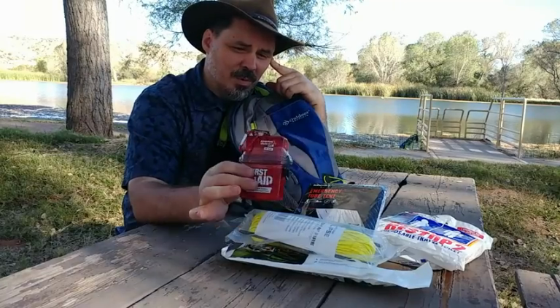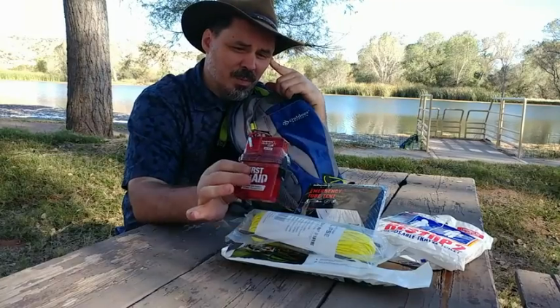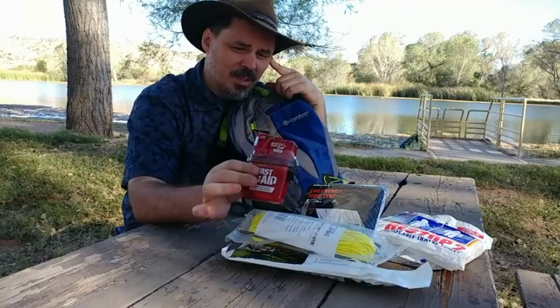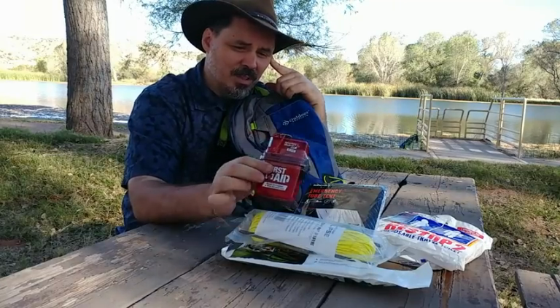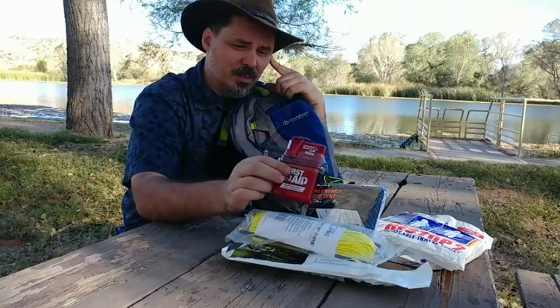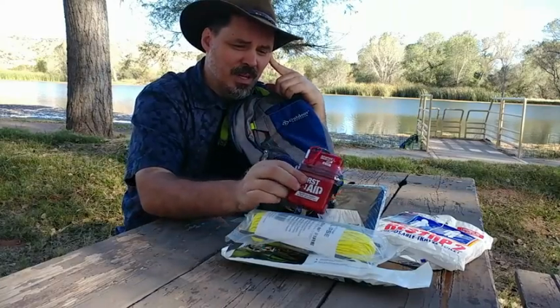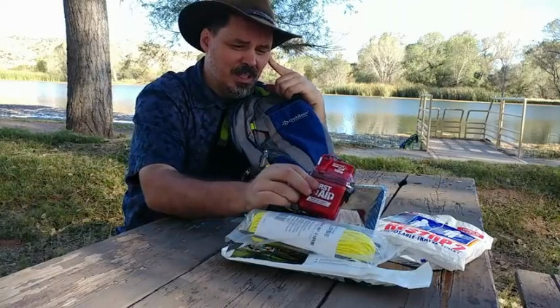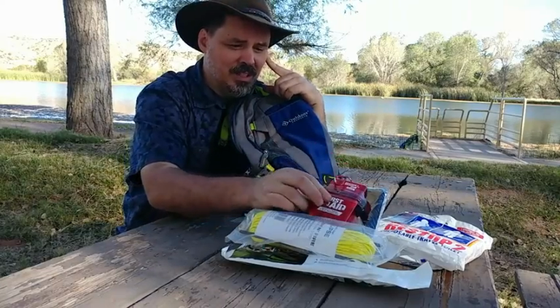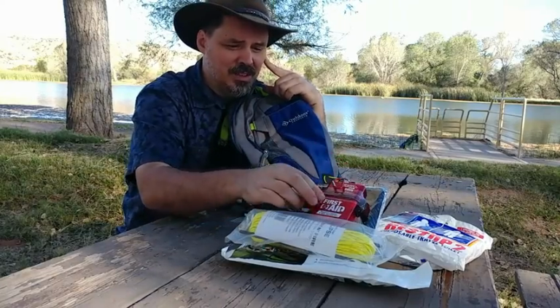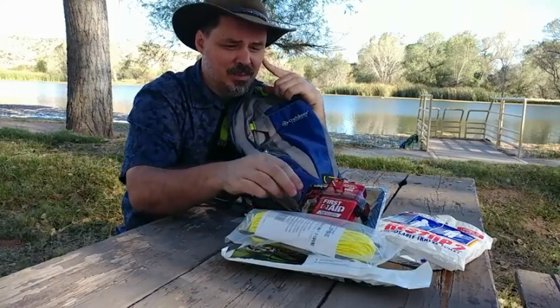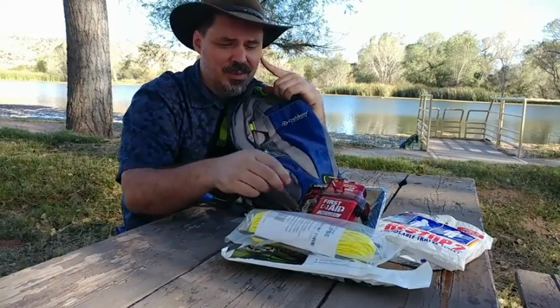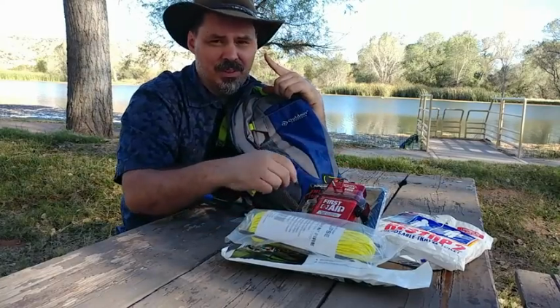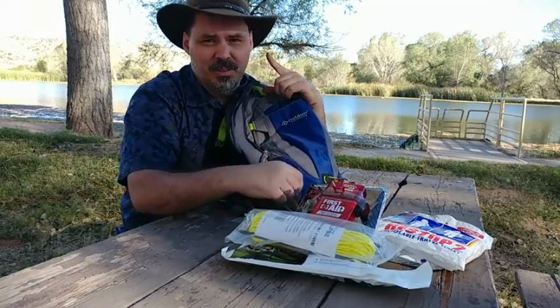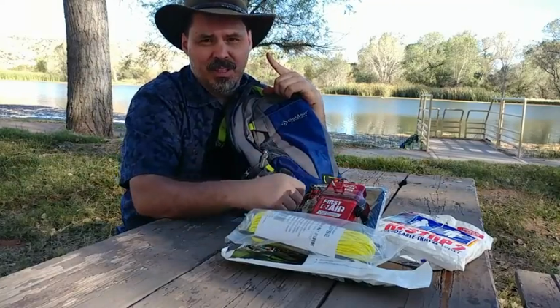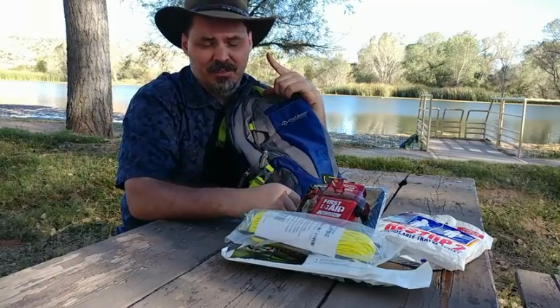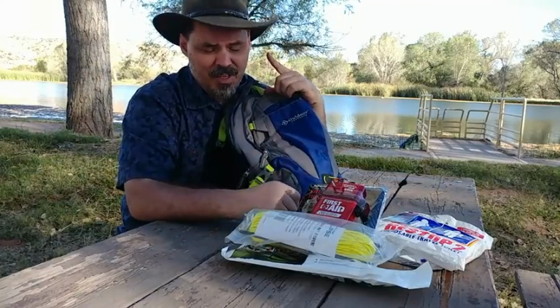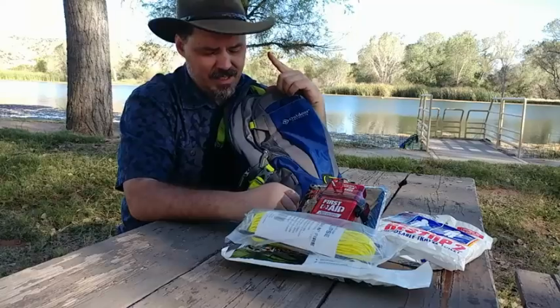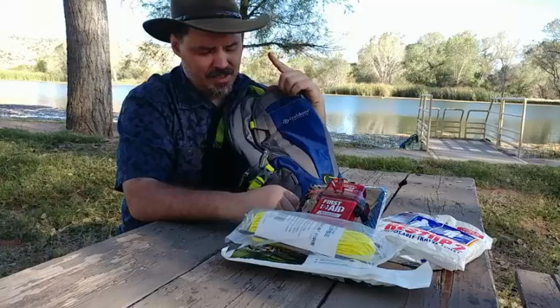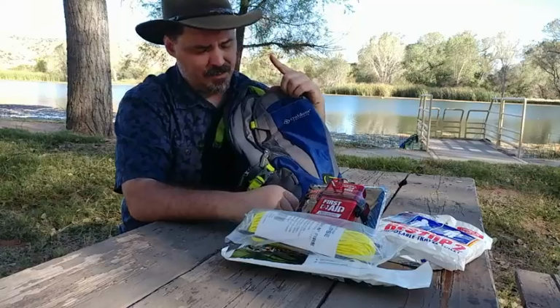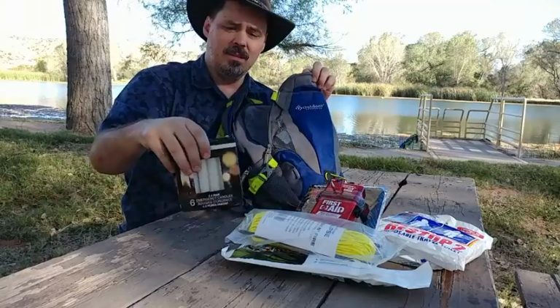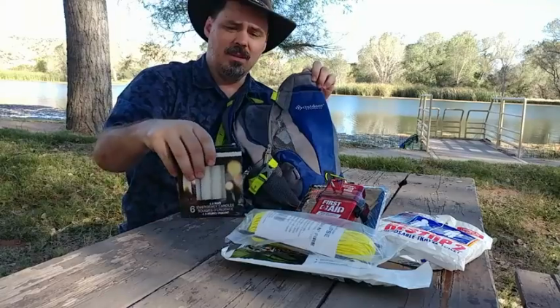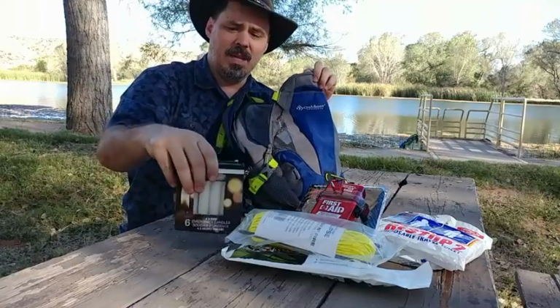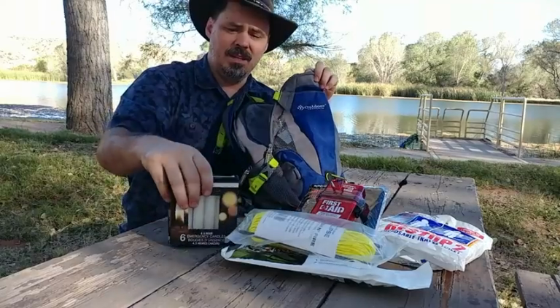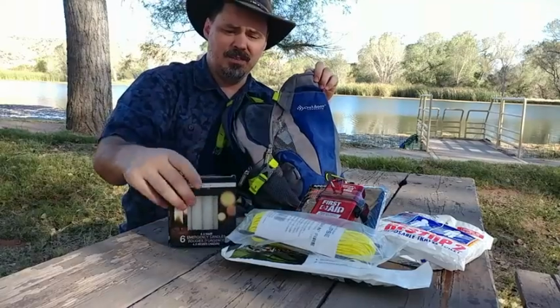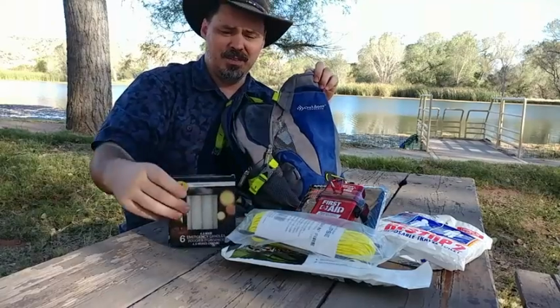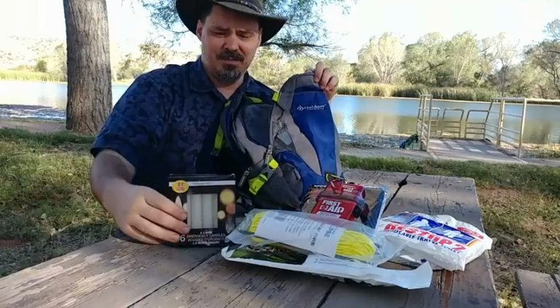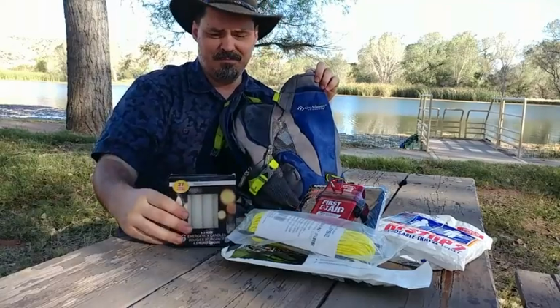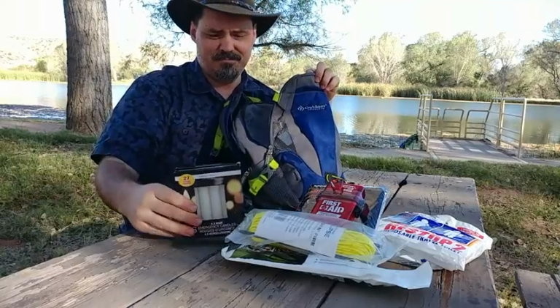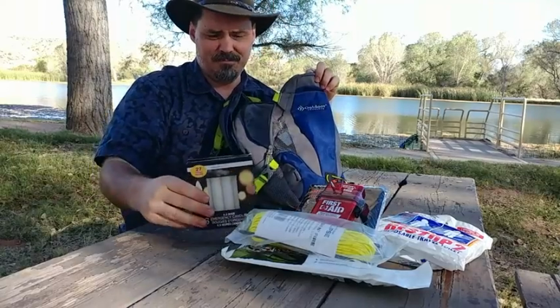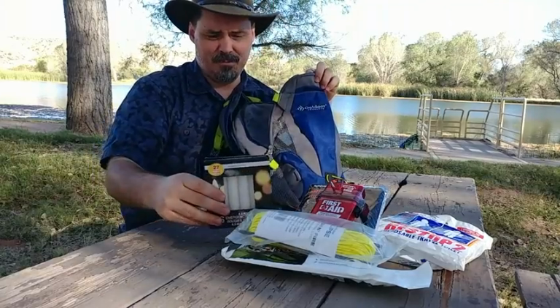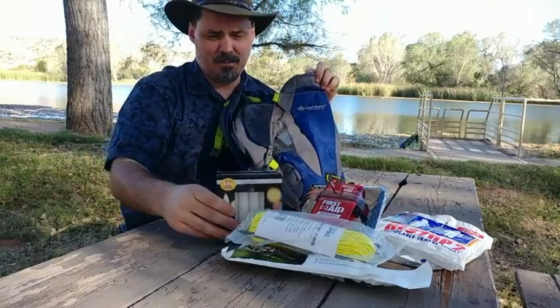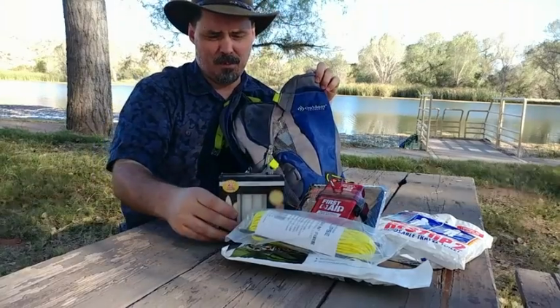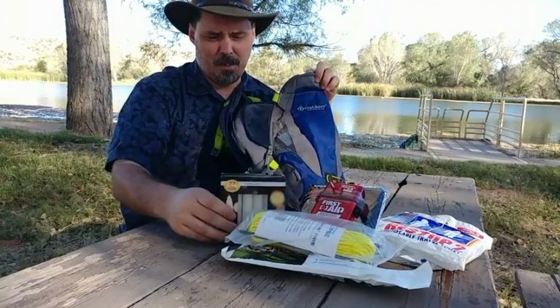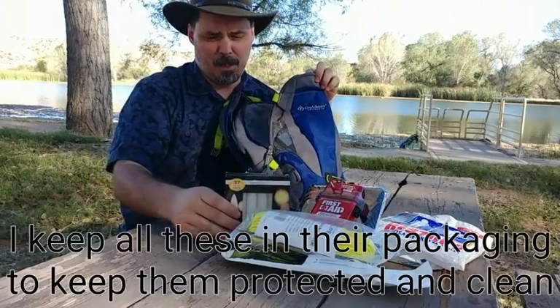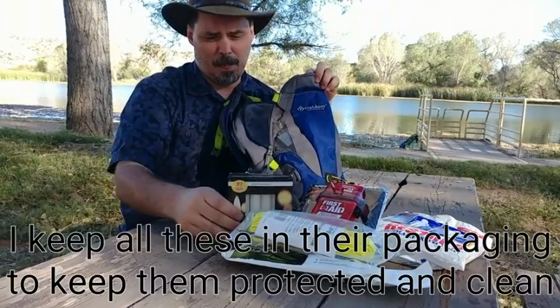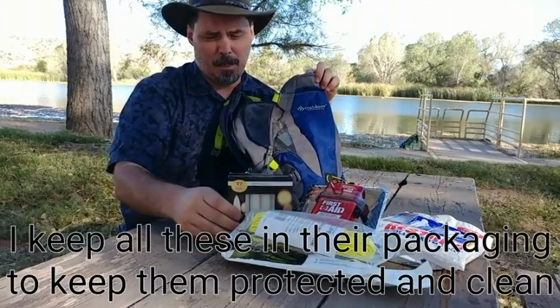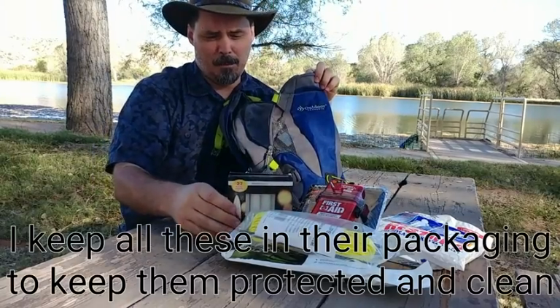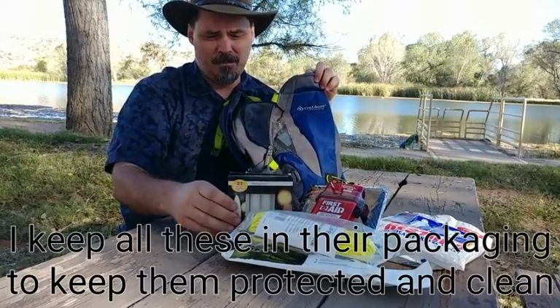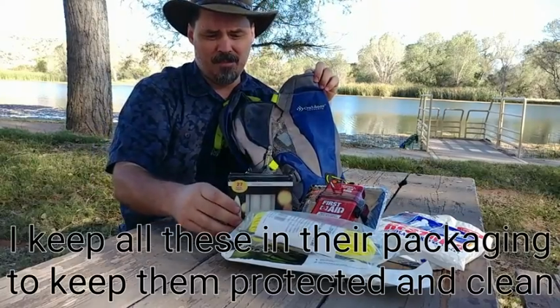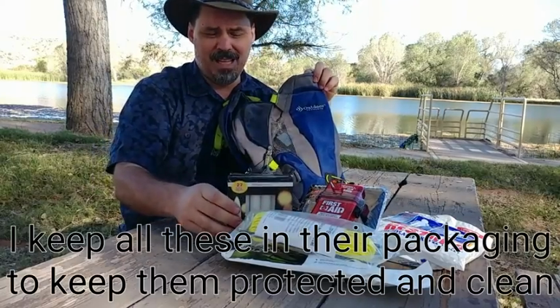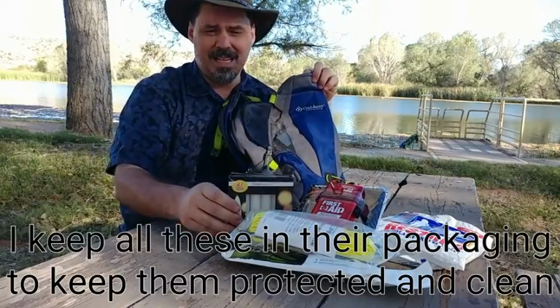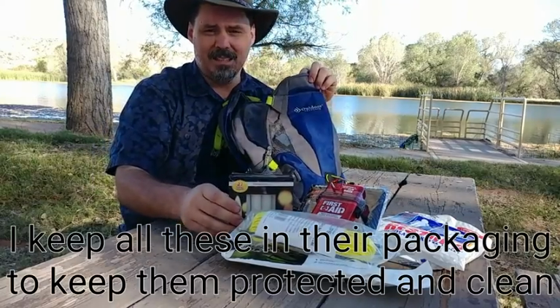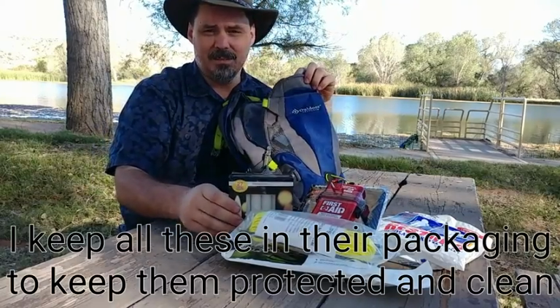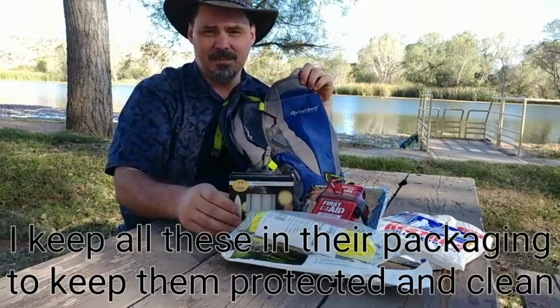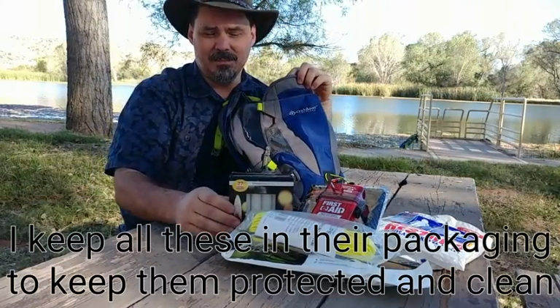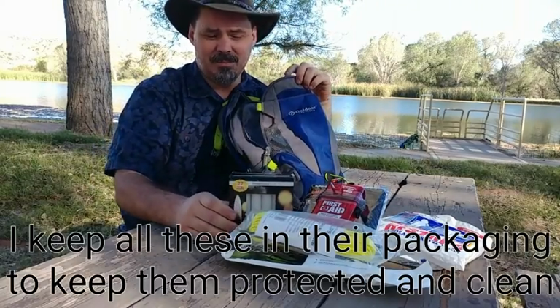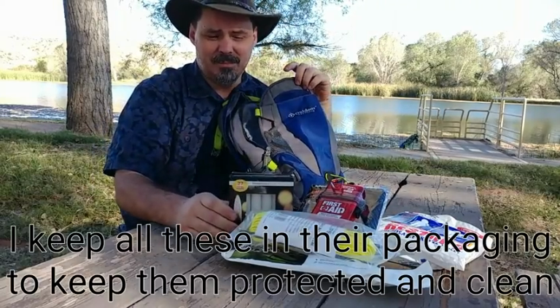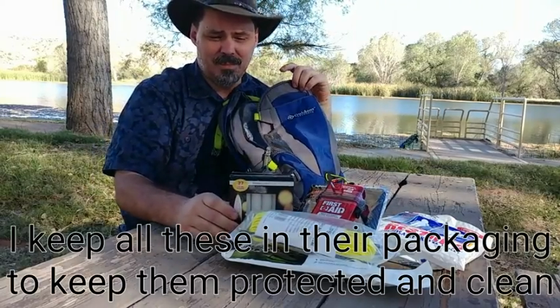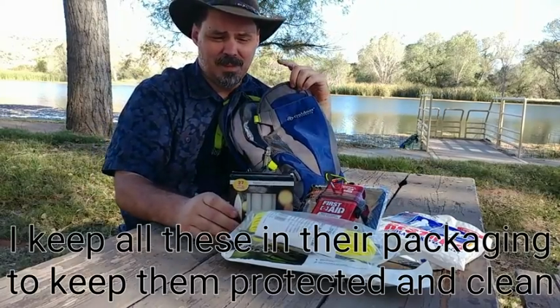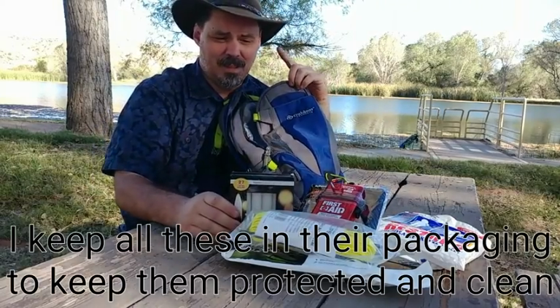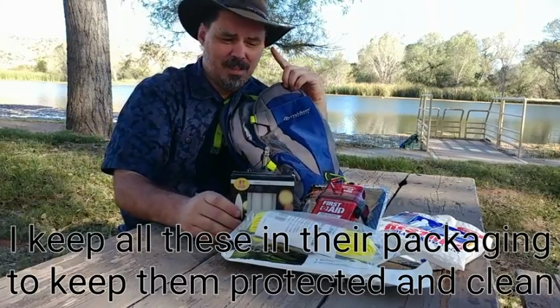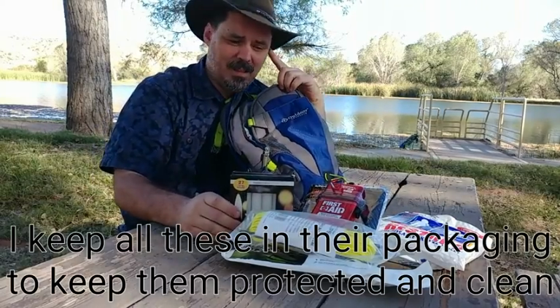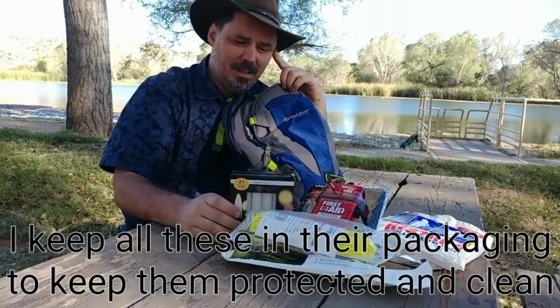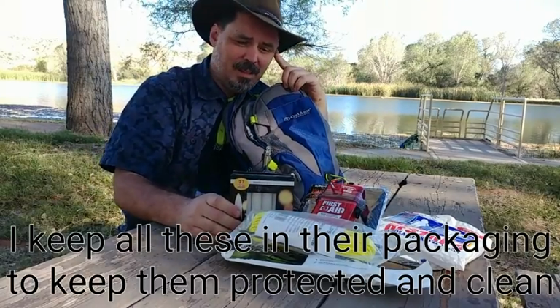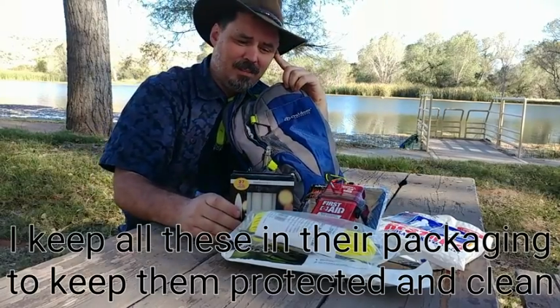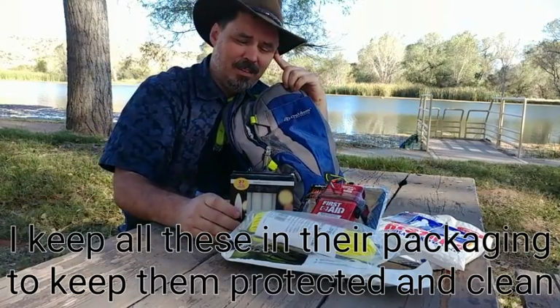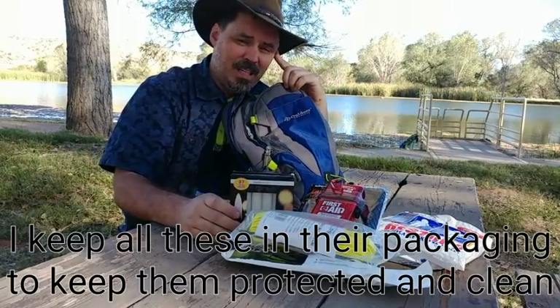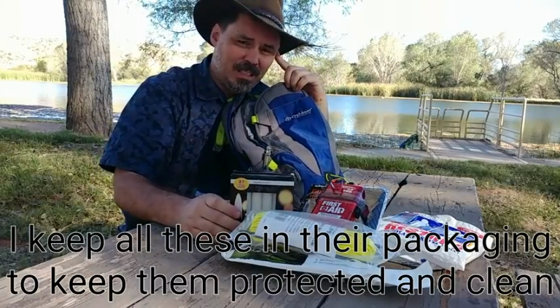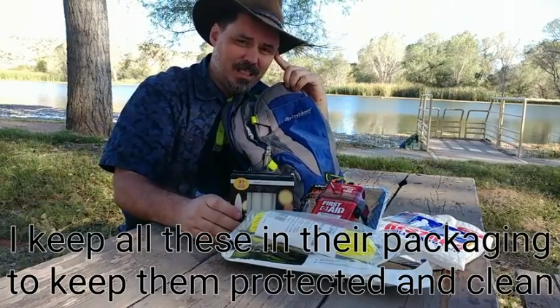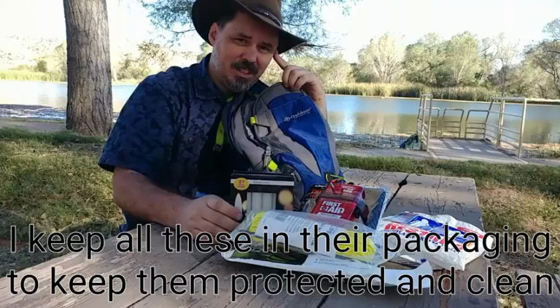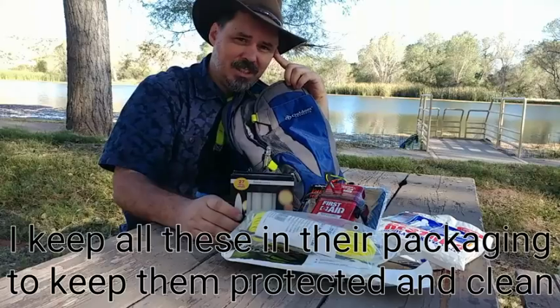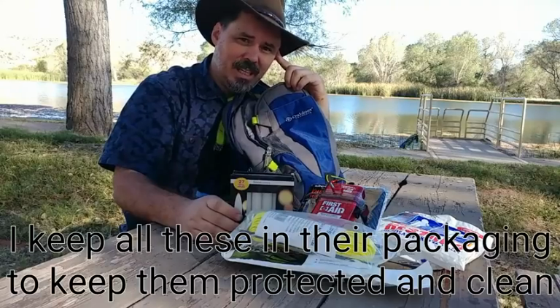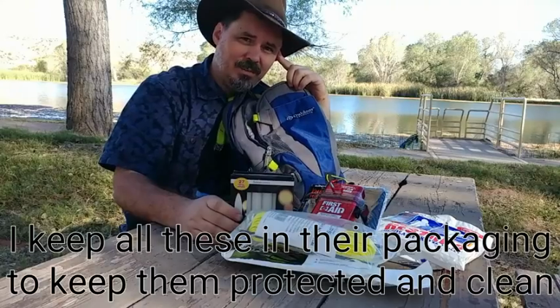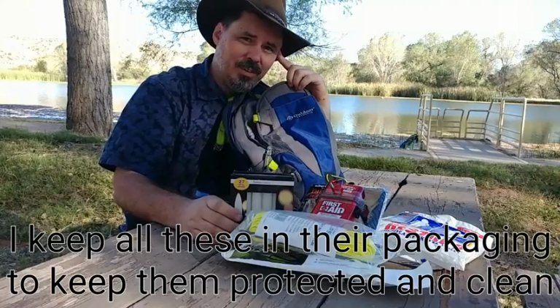A first aid kit is essential. If you're only going to take one thing with you, make it water. If you're going to take two things, take a first aid kit. A blister or even a small cut on your foot can make it hard and painful to walk. A band-aid can help soothe that and keep it from rubbing and getting worse. Make sure you bandage those up so they don't get infected.